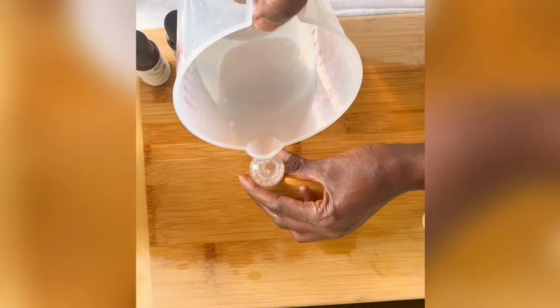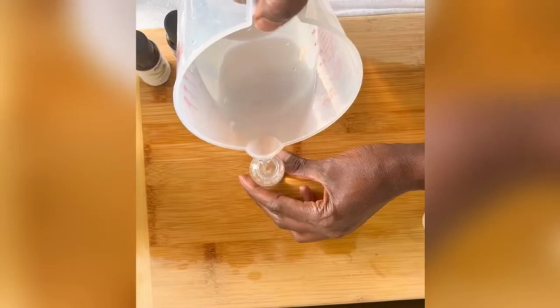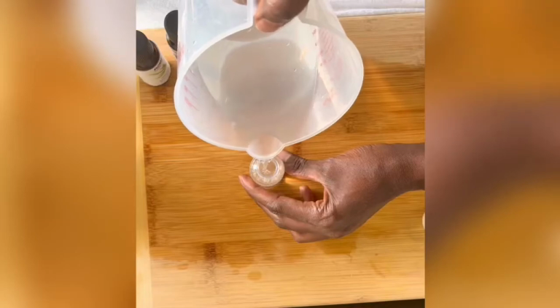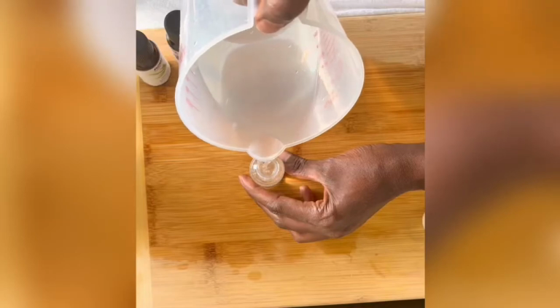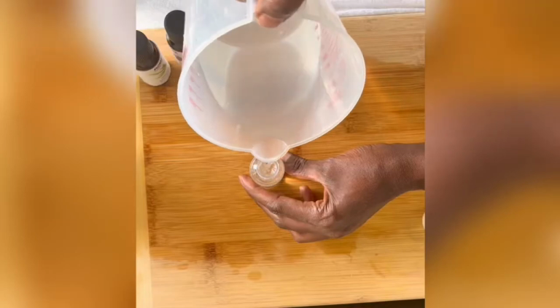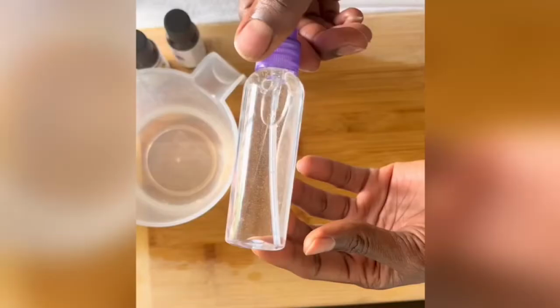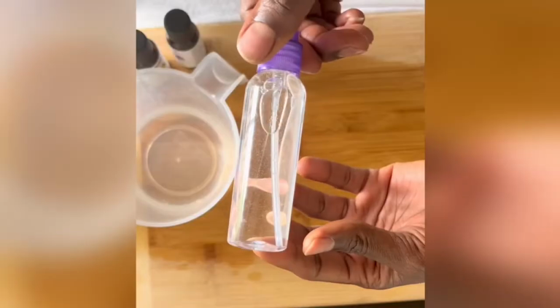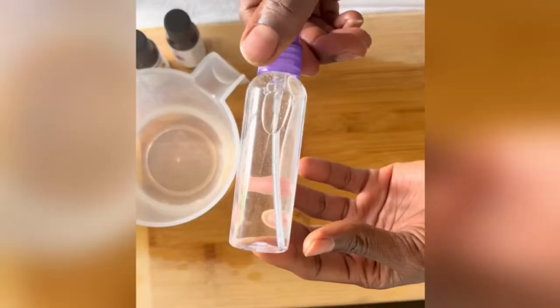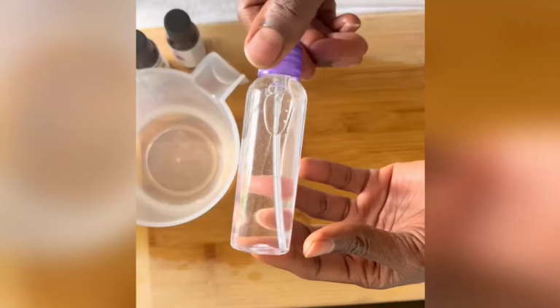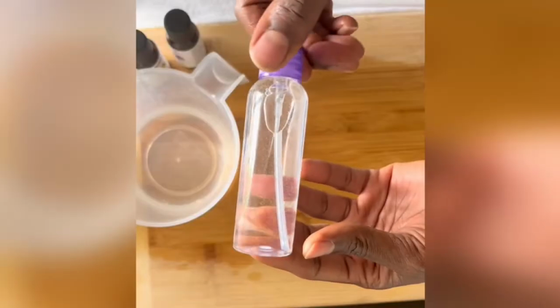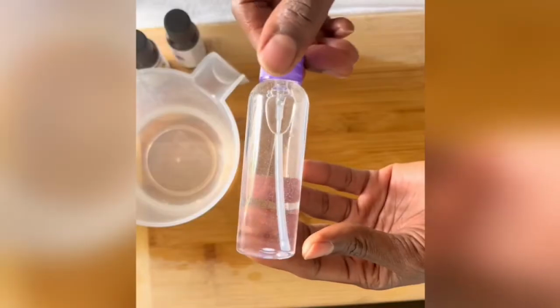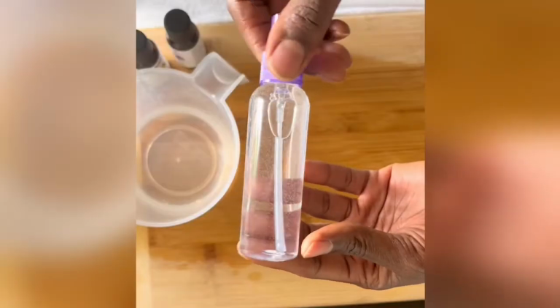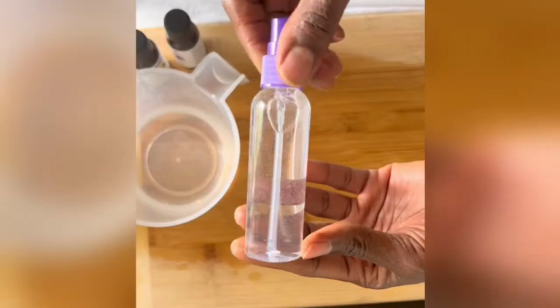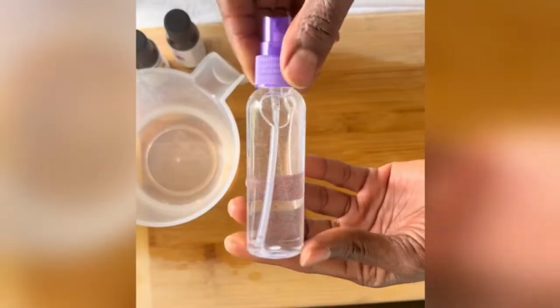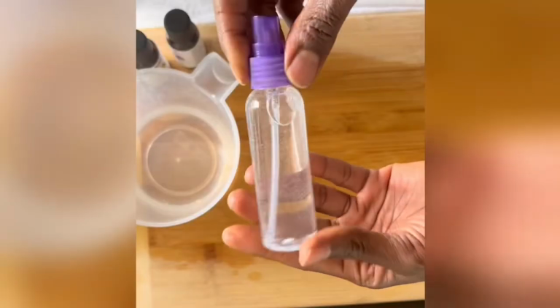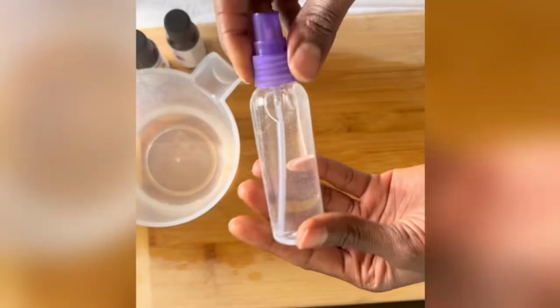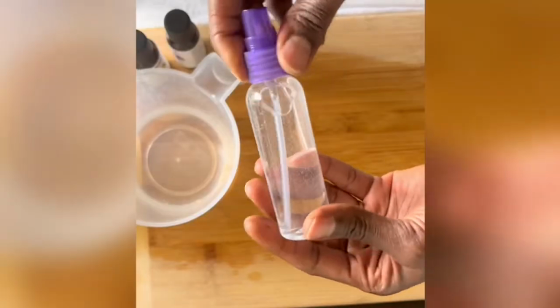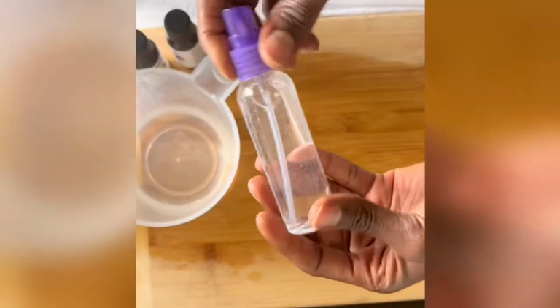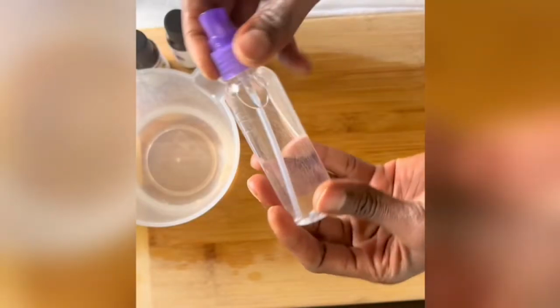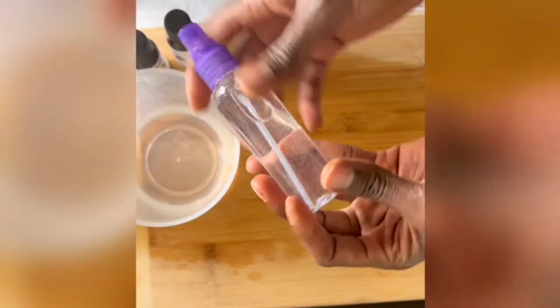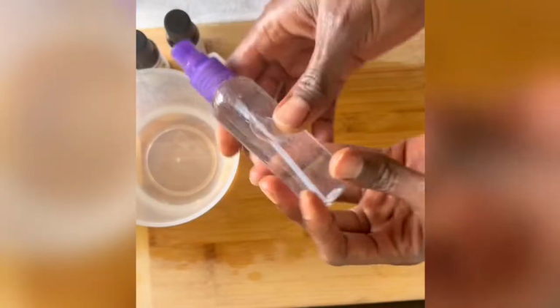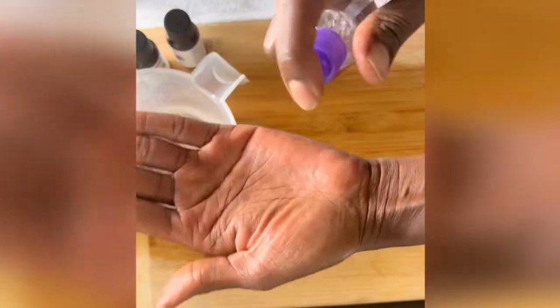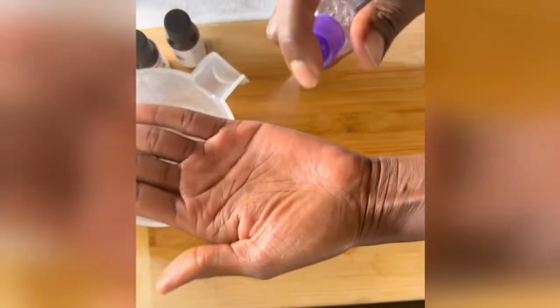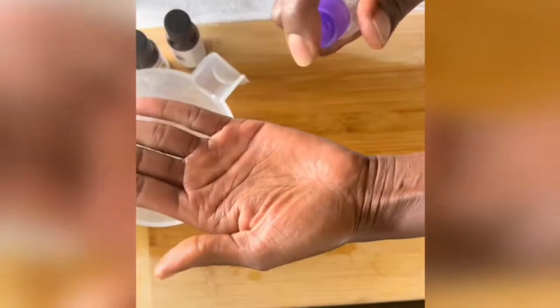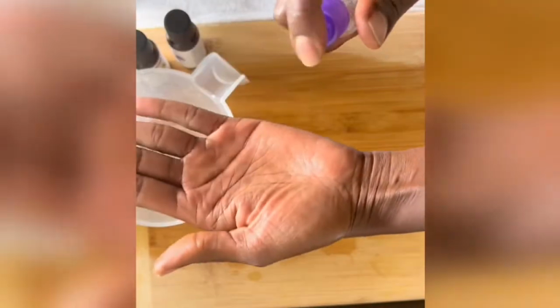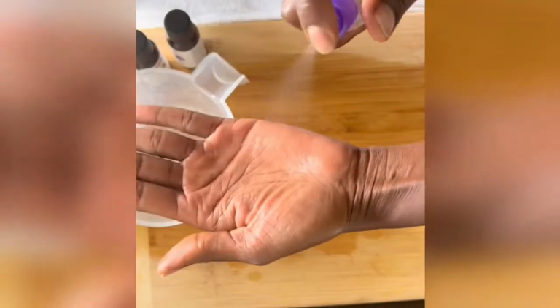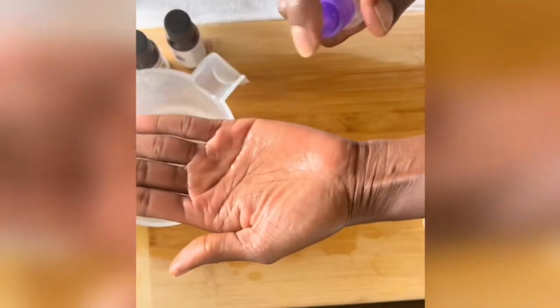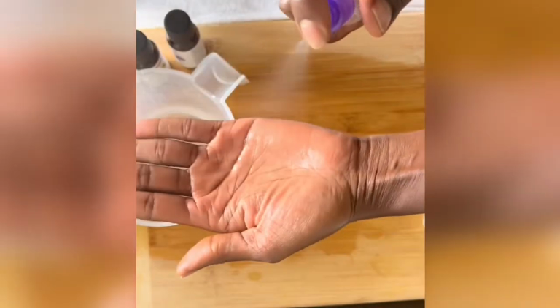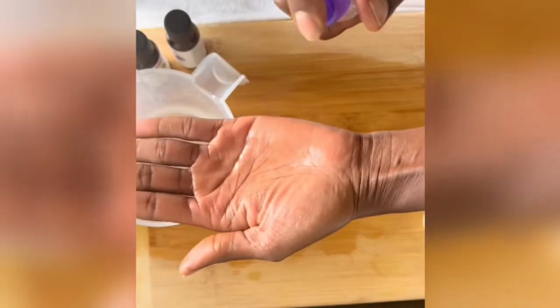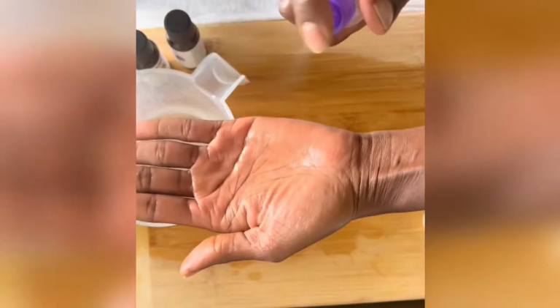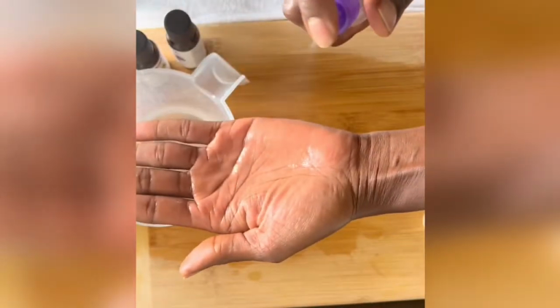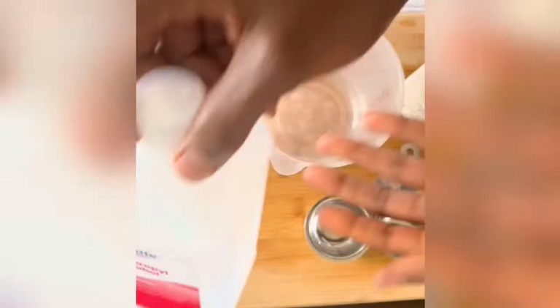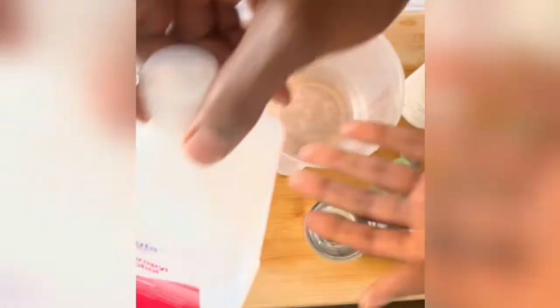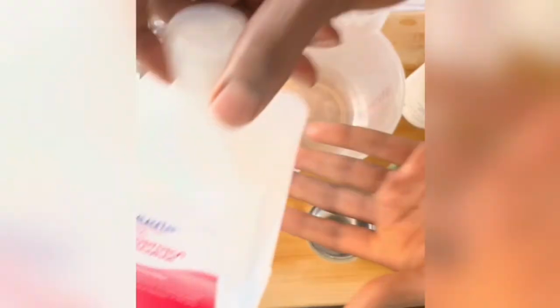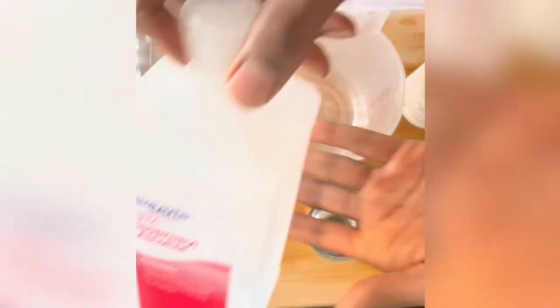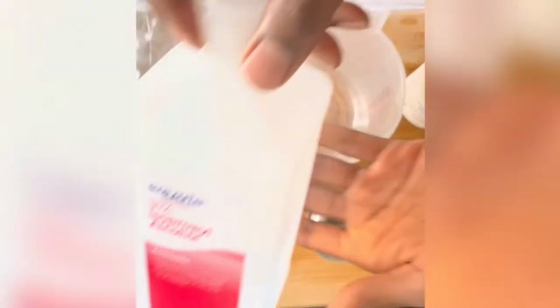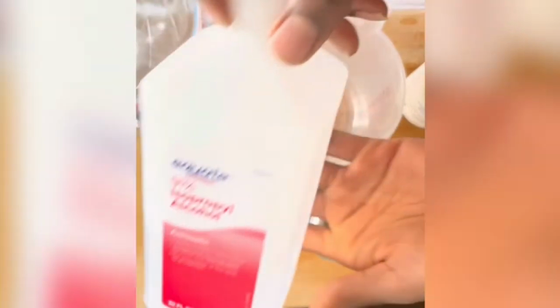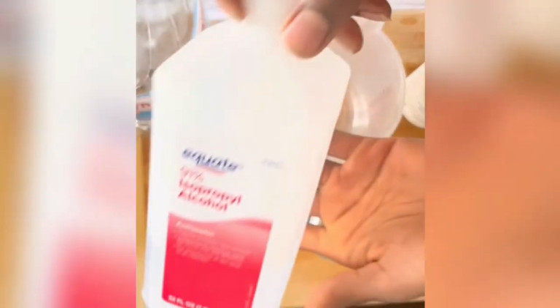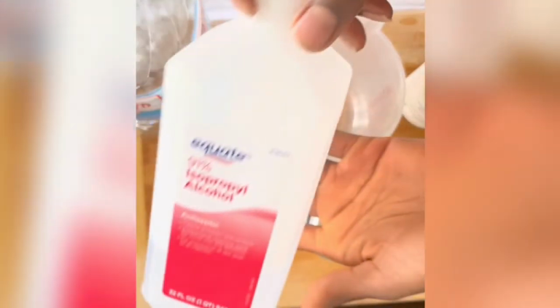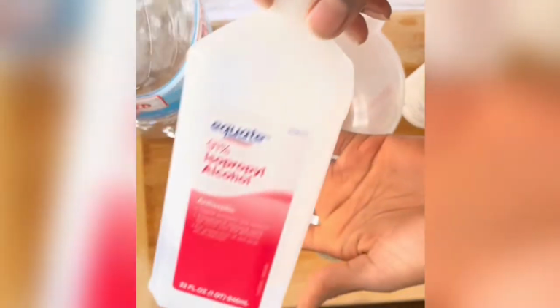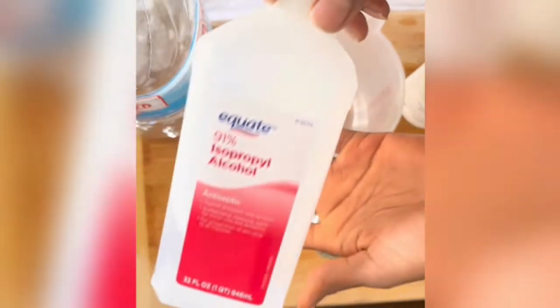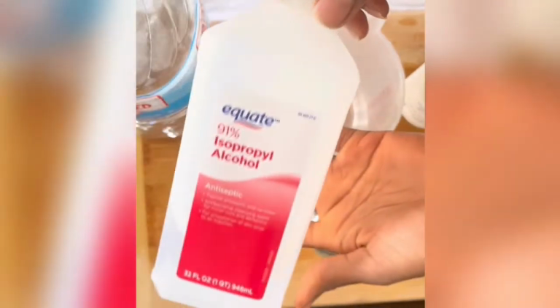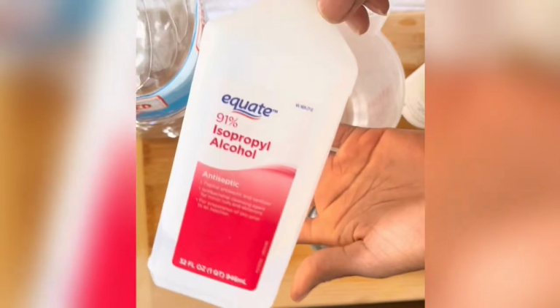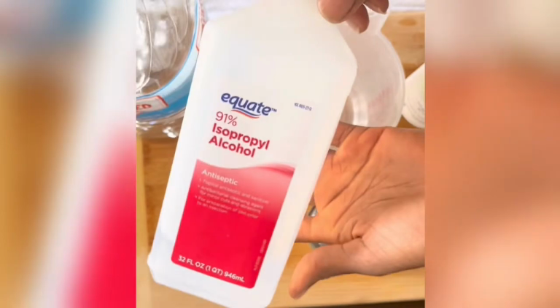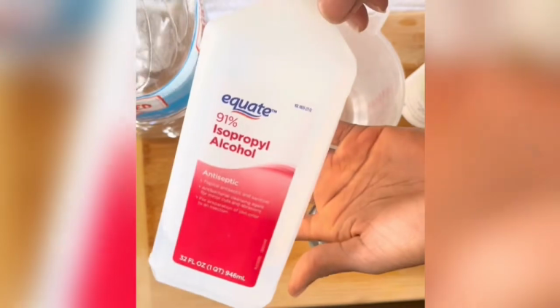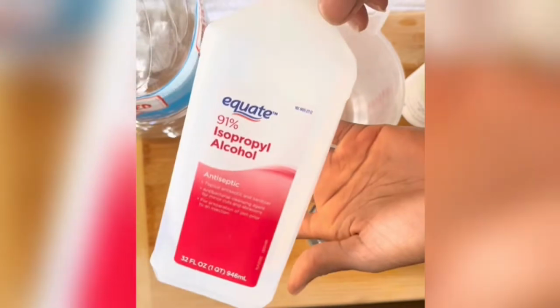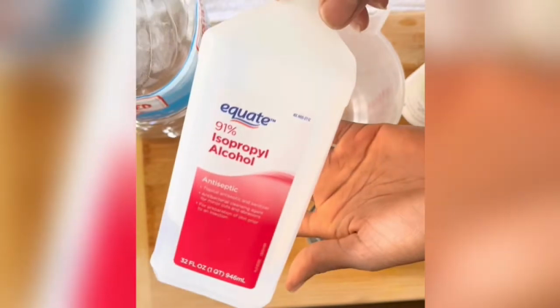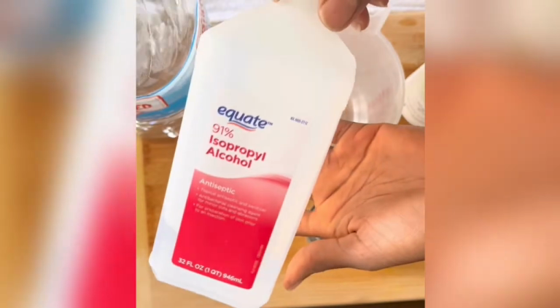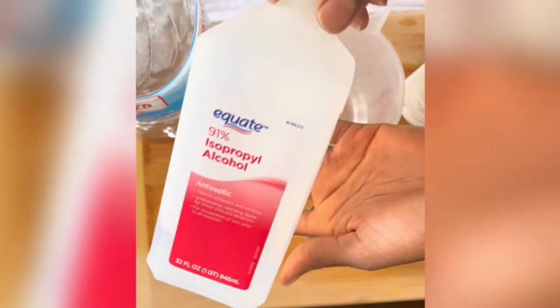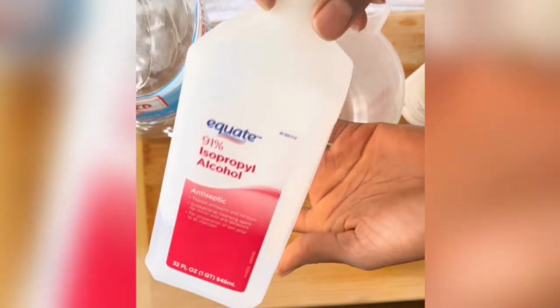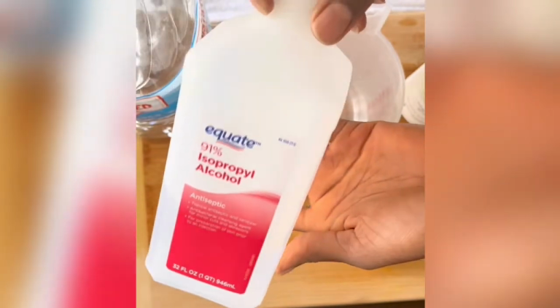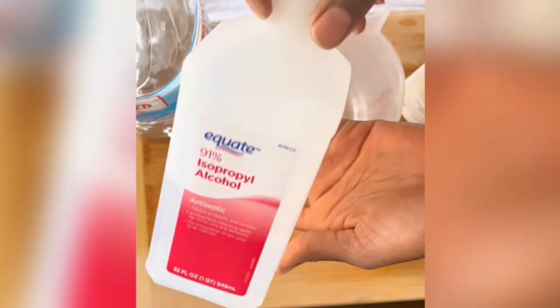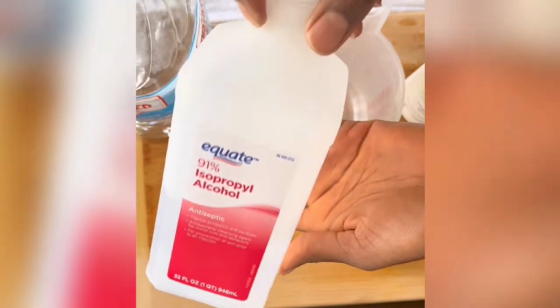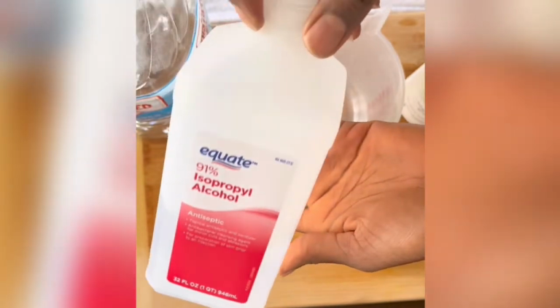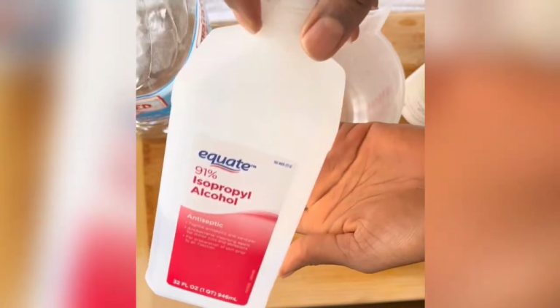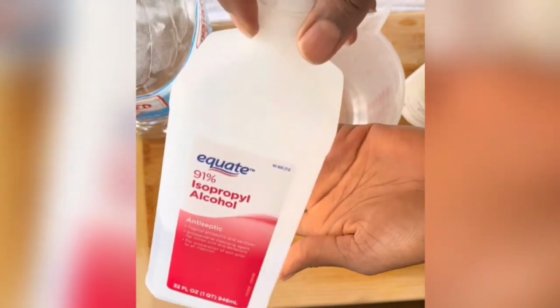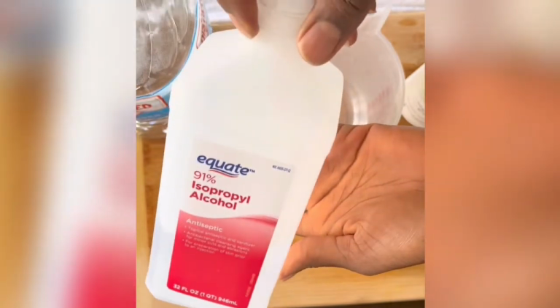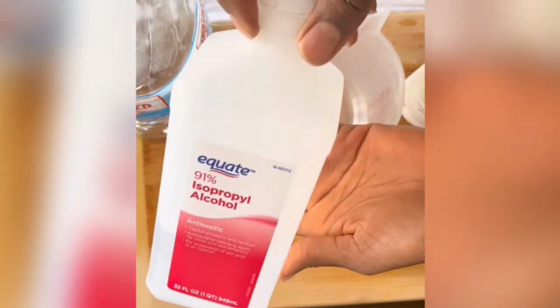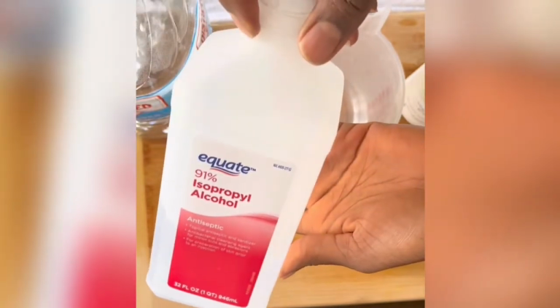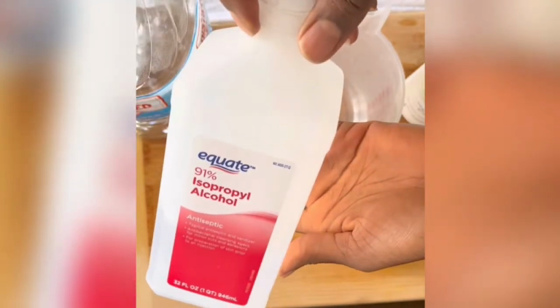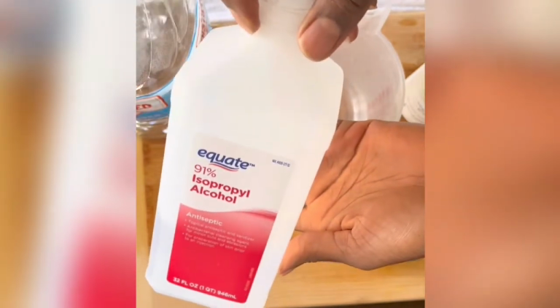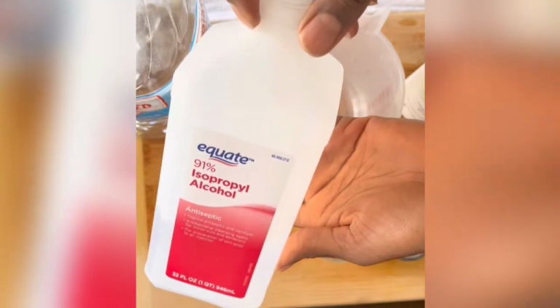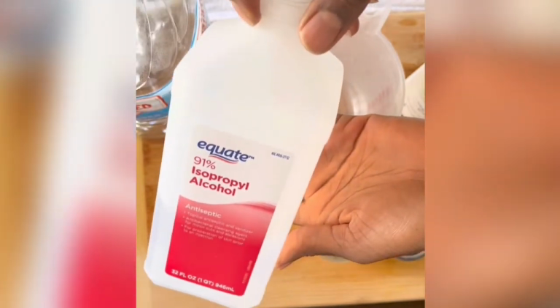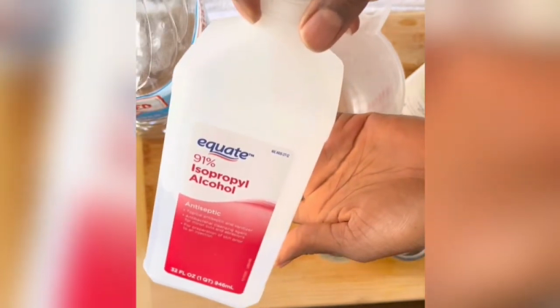Hey guys, in this short video I'm going to show you how to make an effective hand sanitizer using rubbing alcohol.